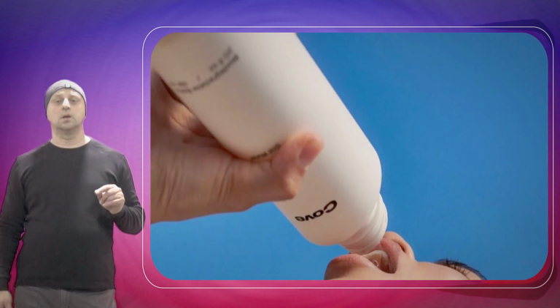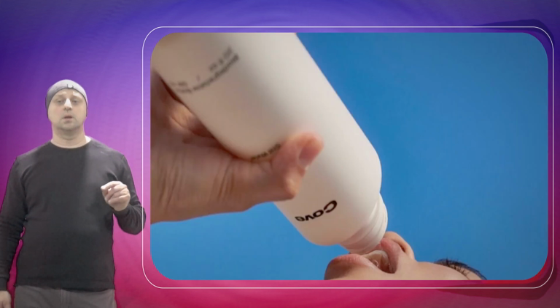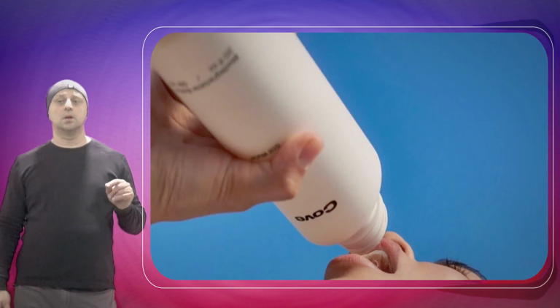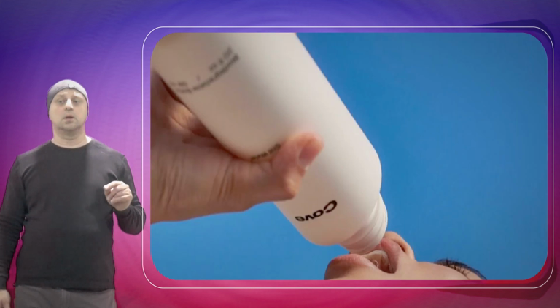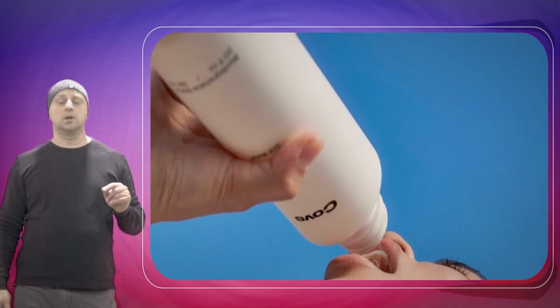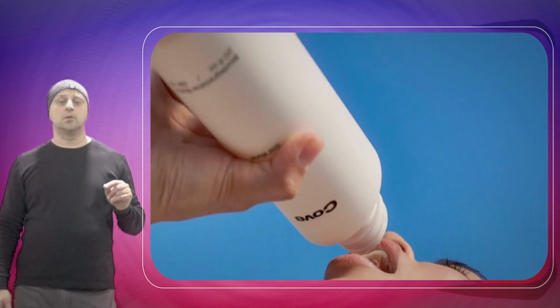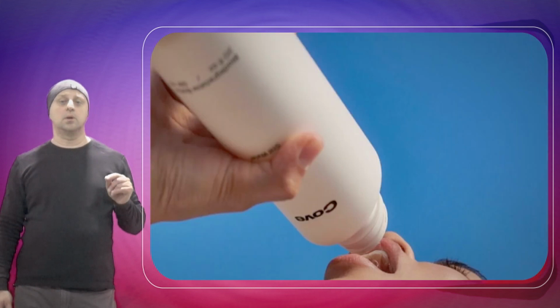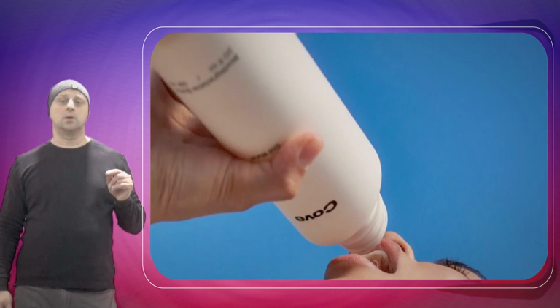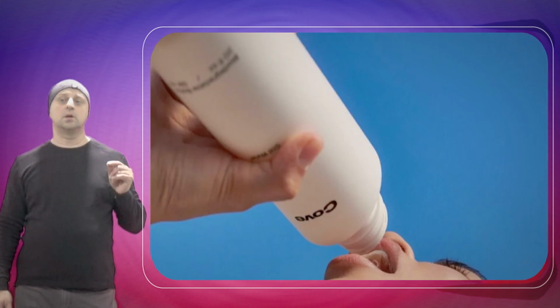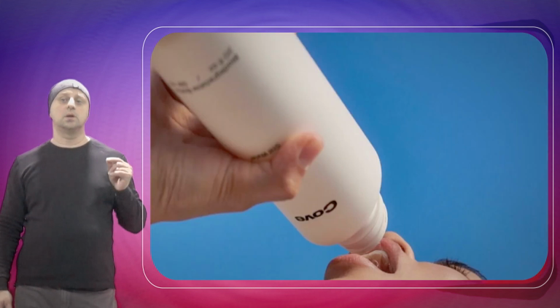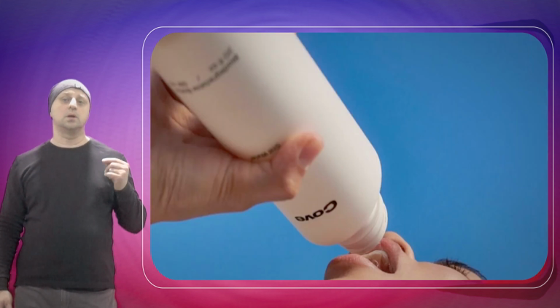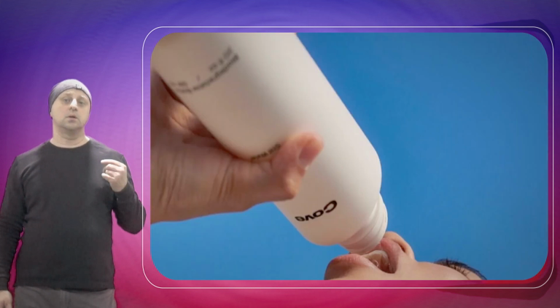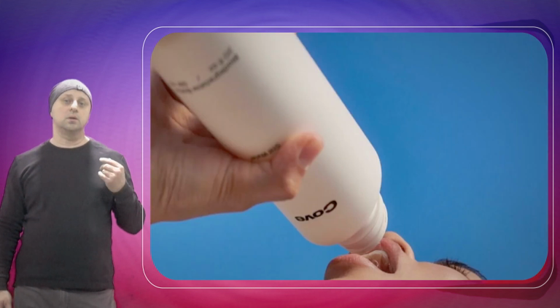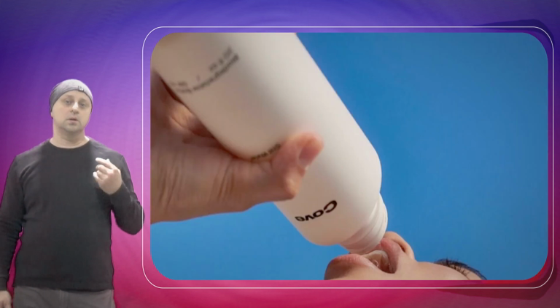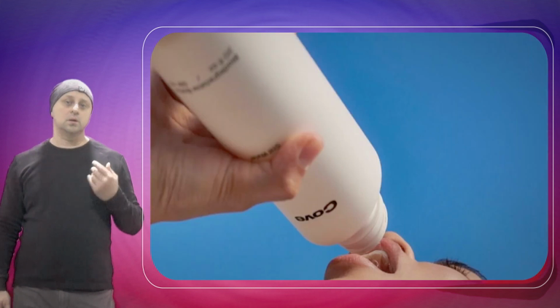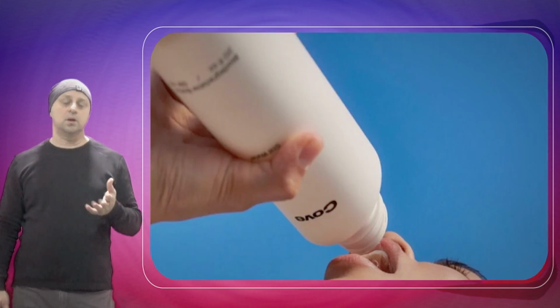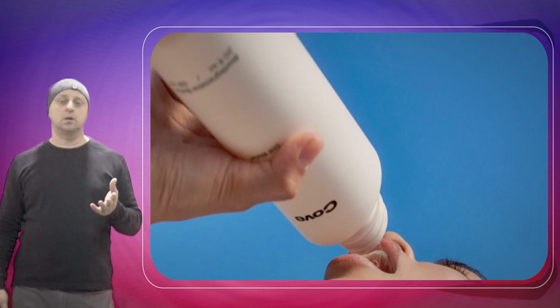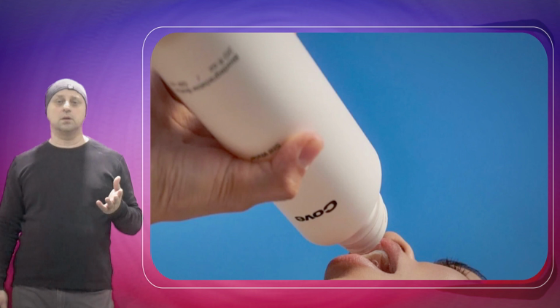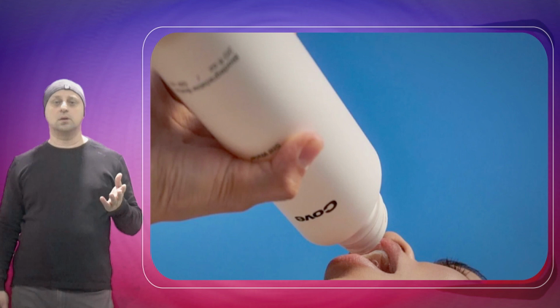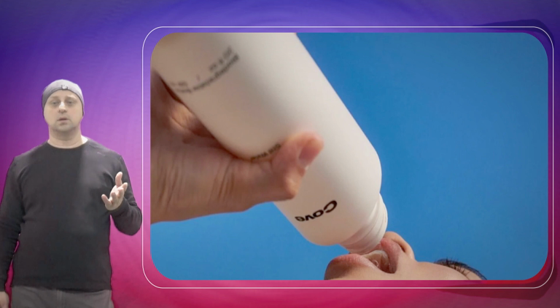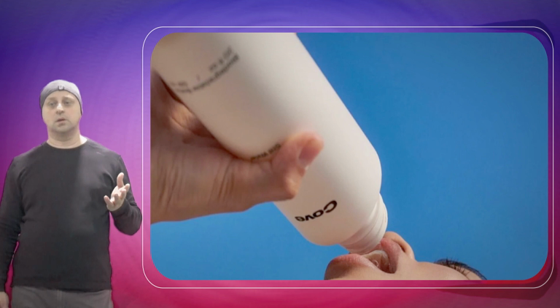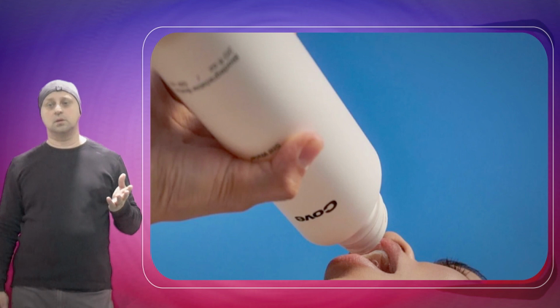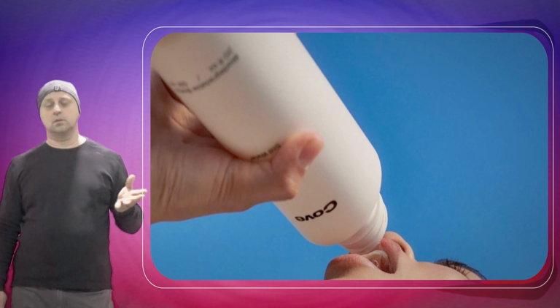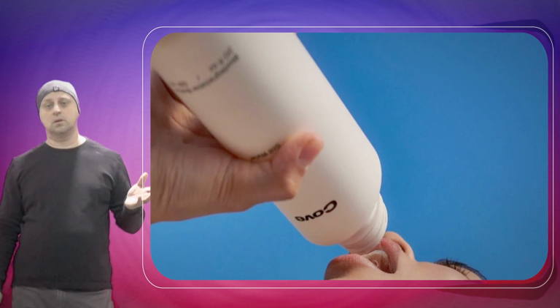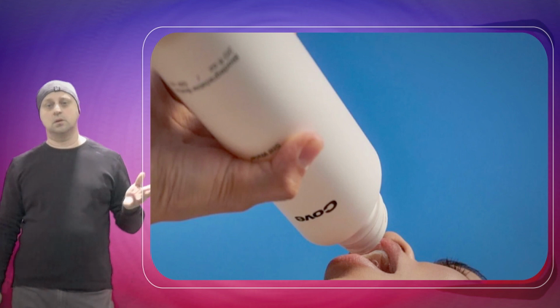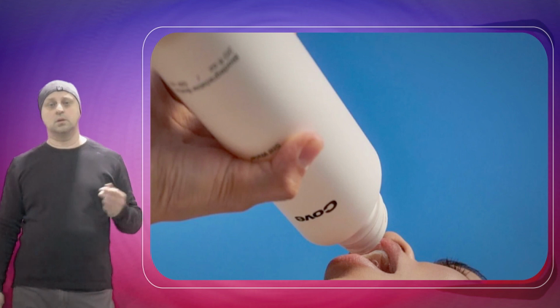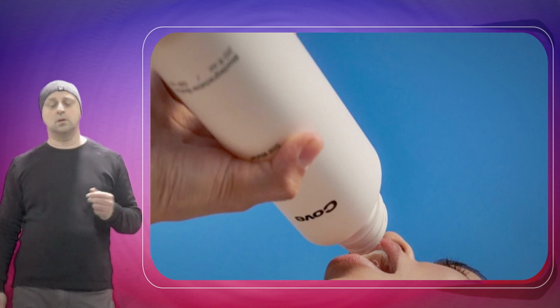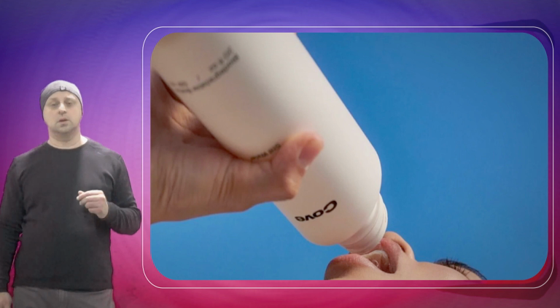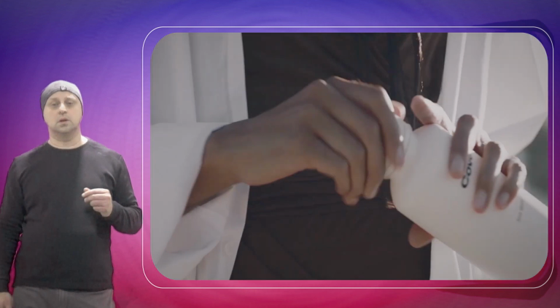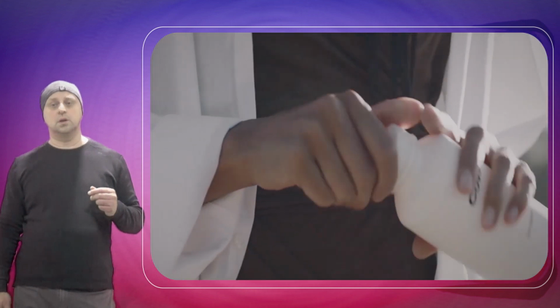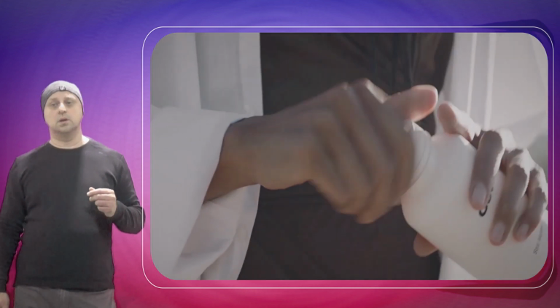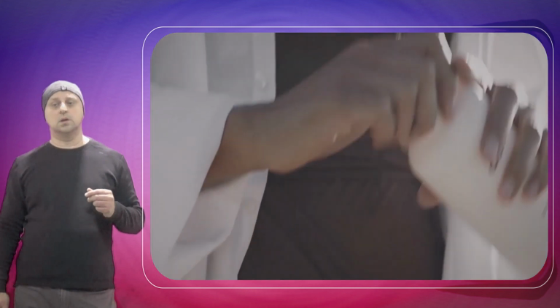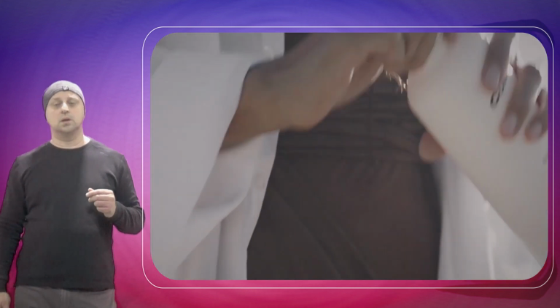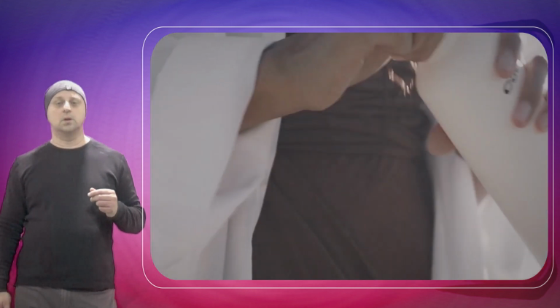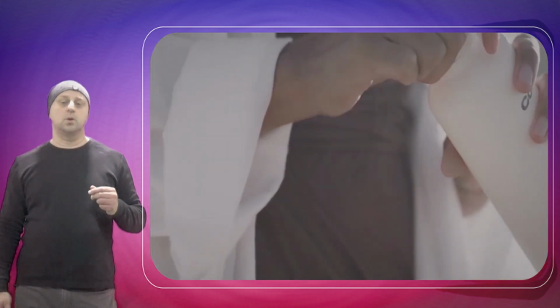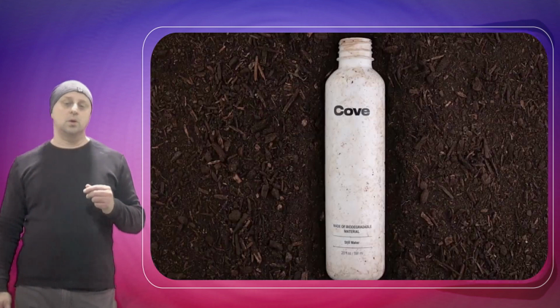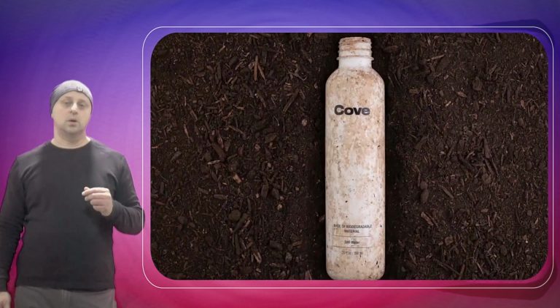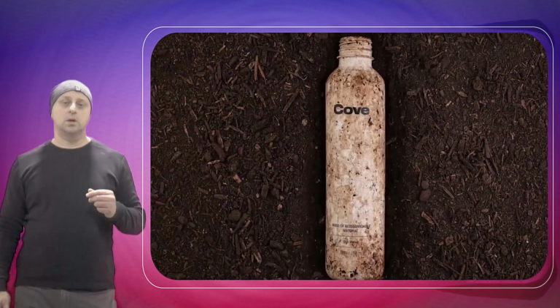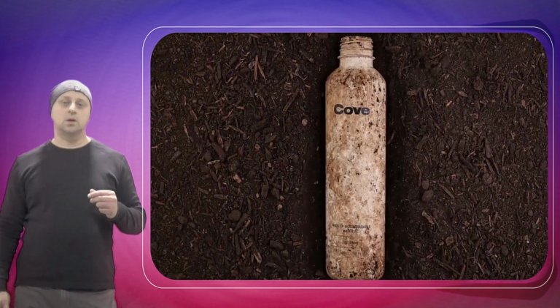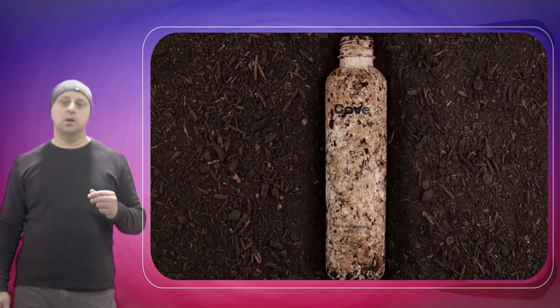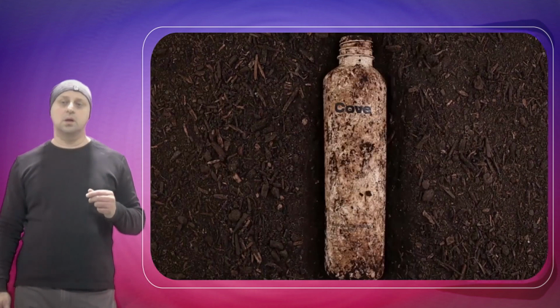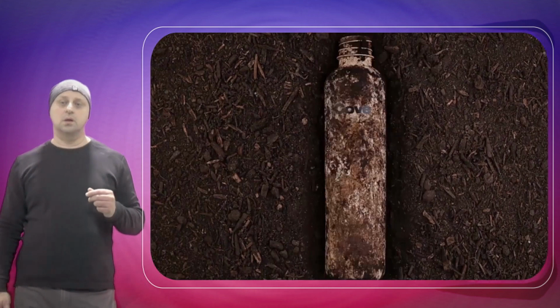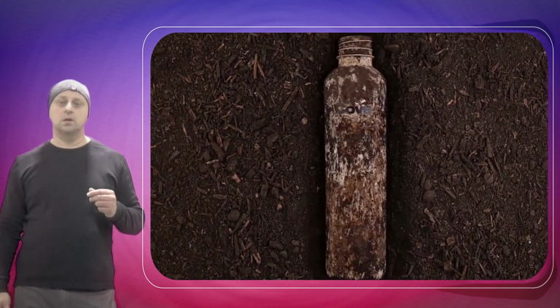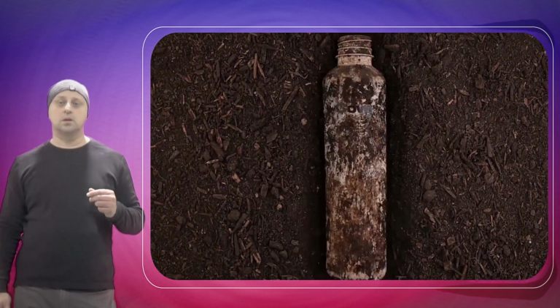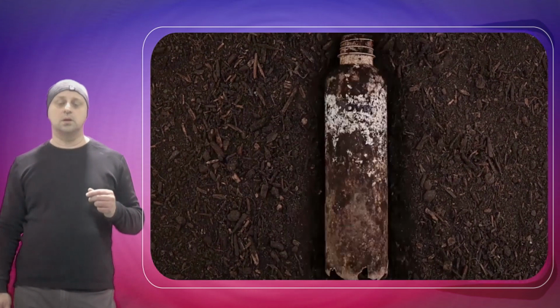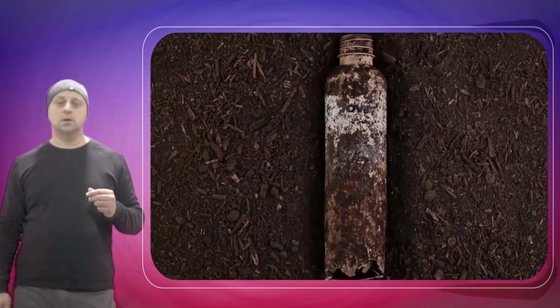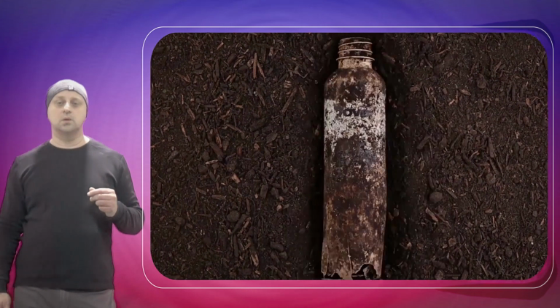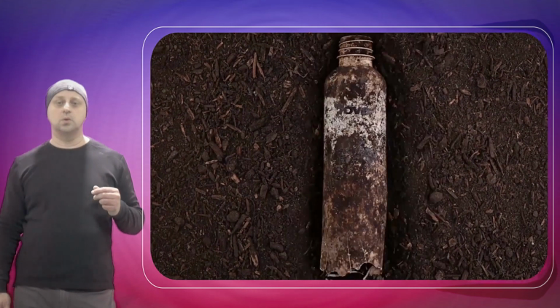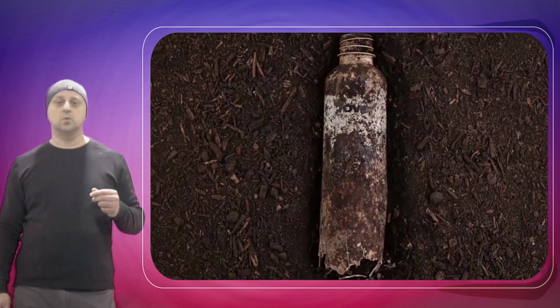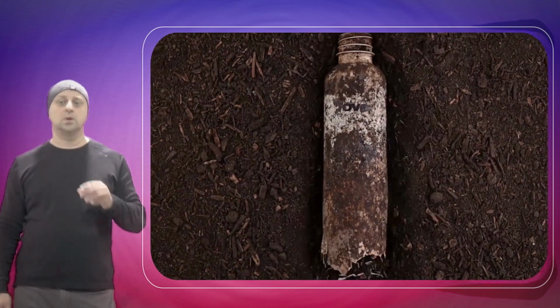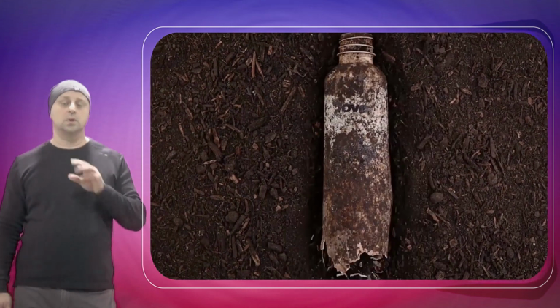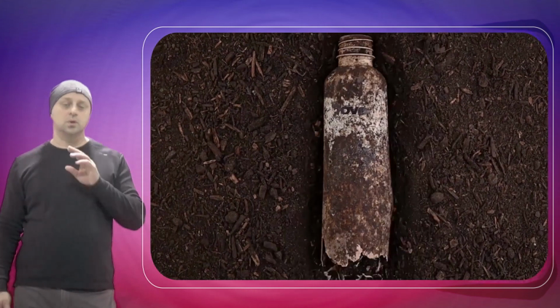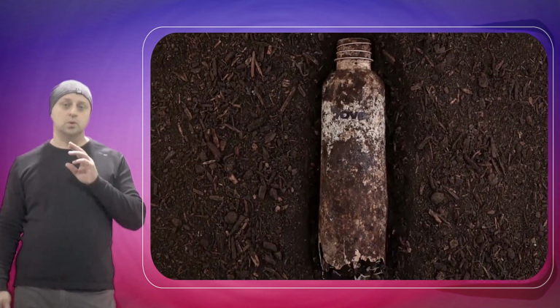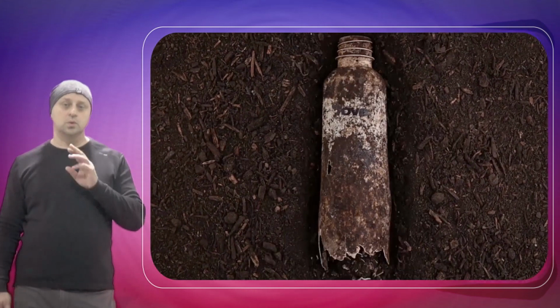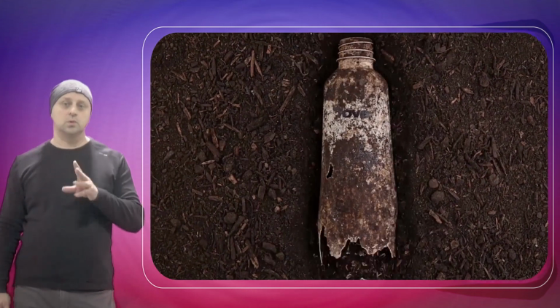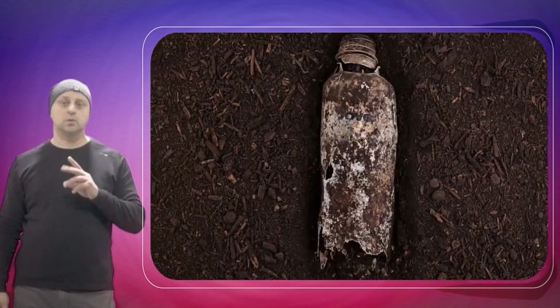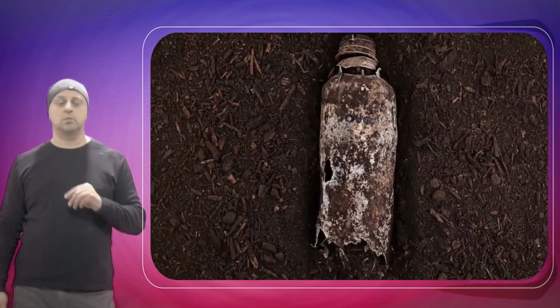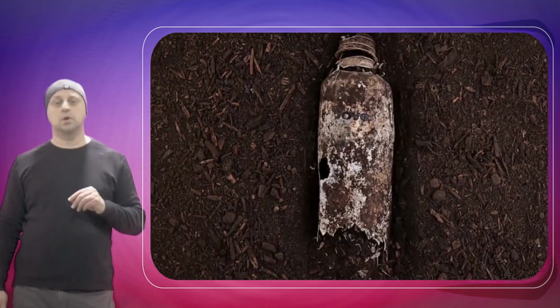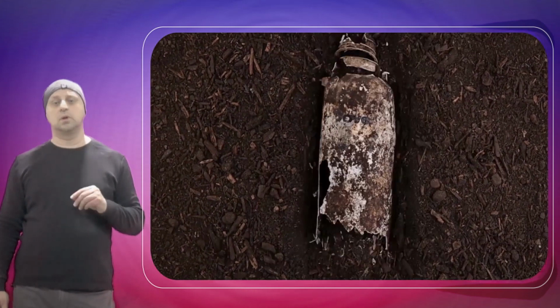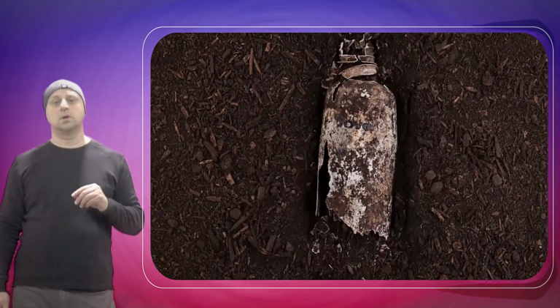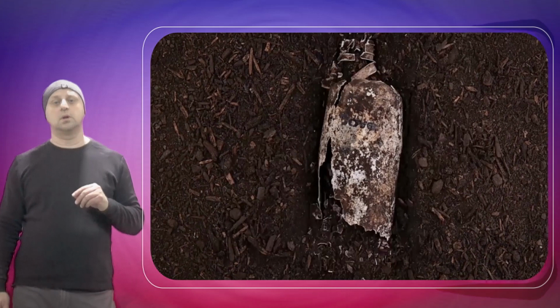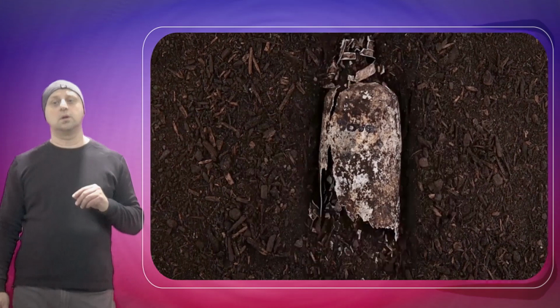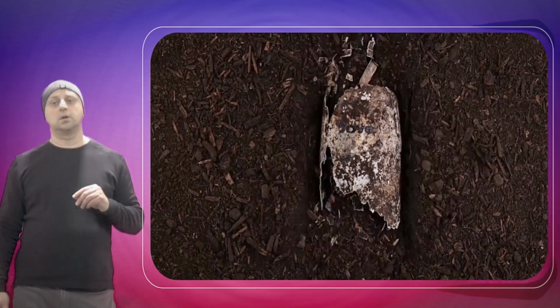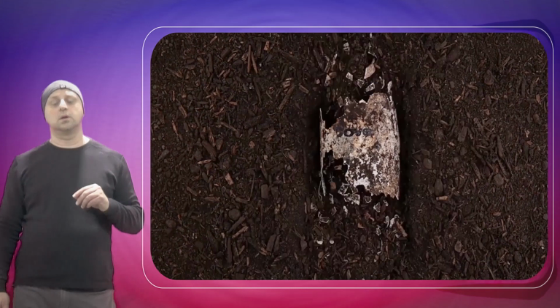It's described as plastic-free, biodegradable, non-toxic, renewable, compostable, and recyclable.